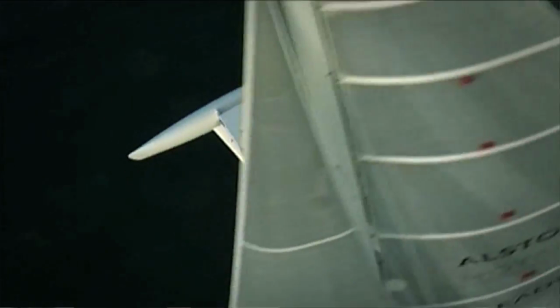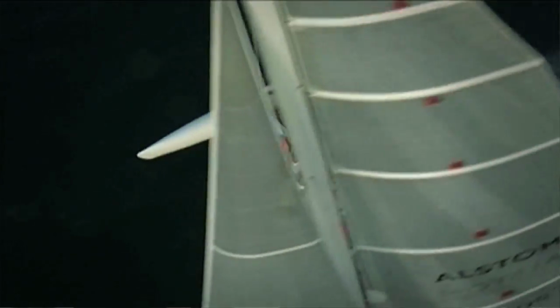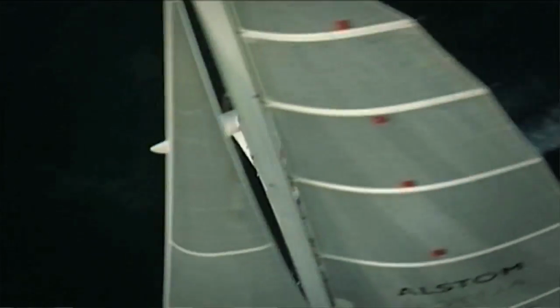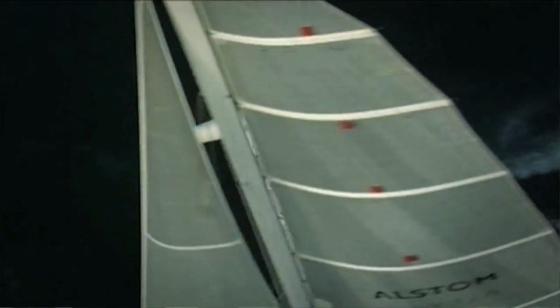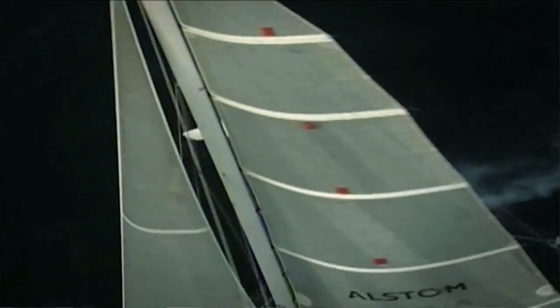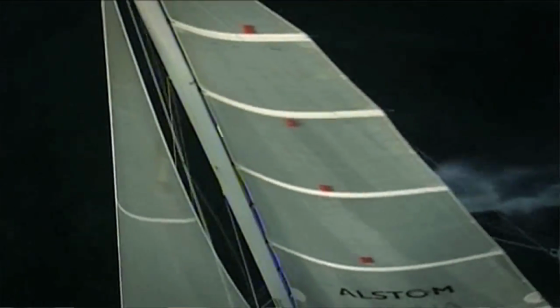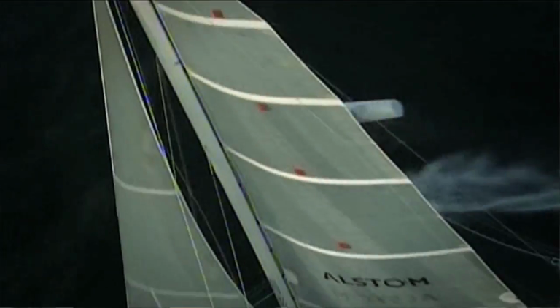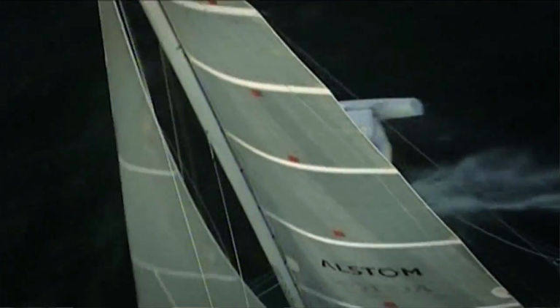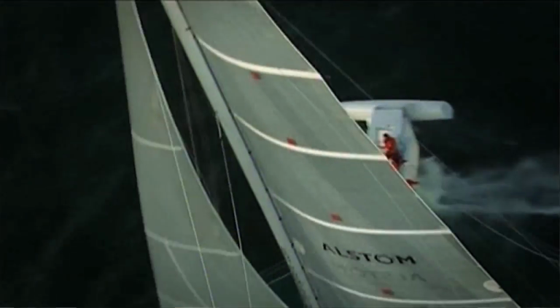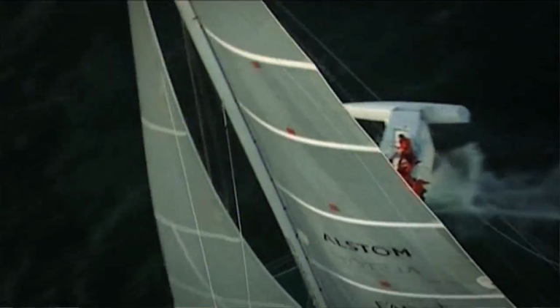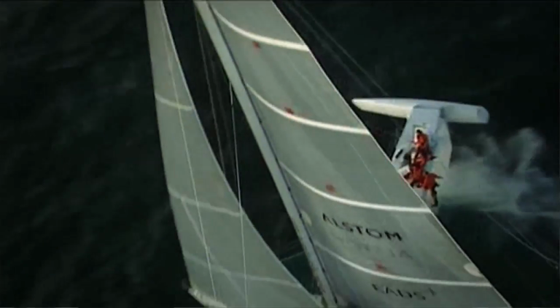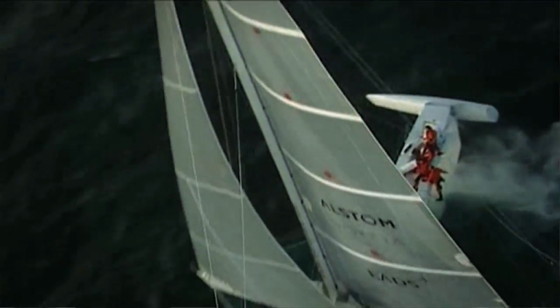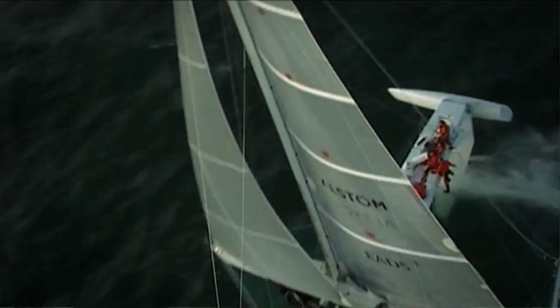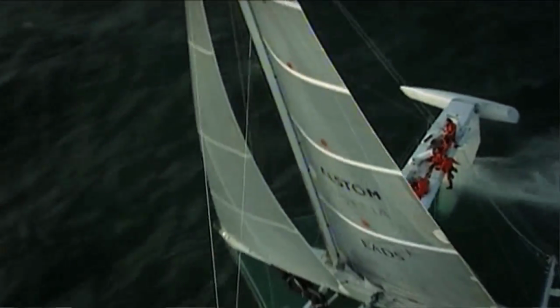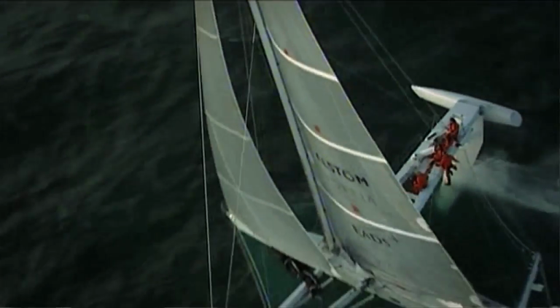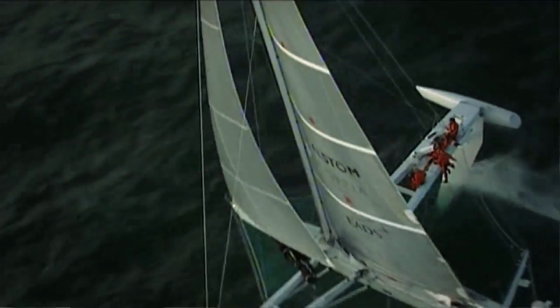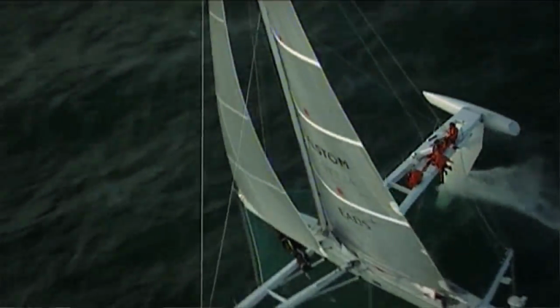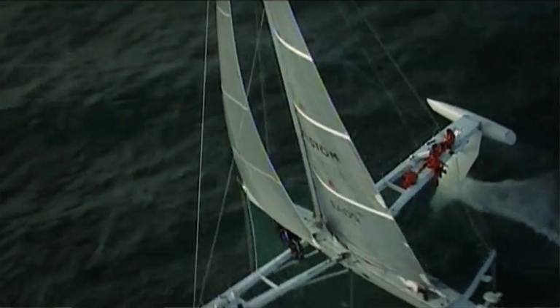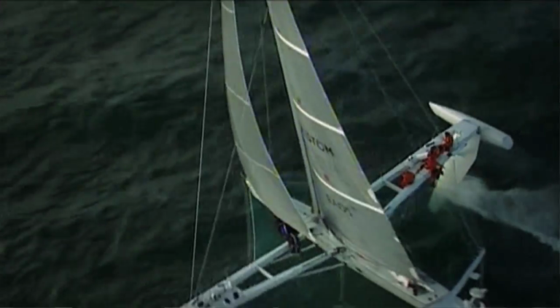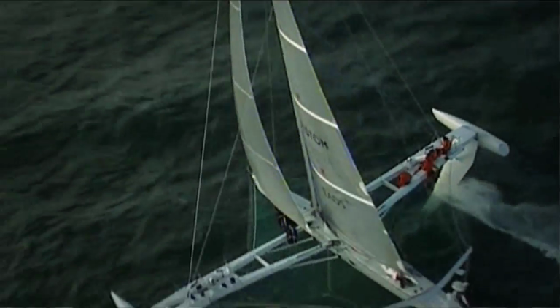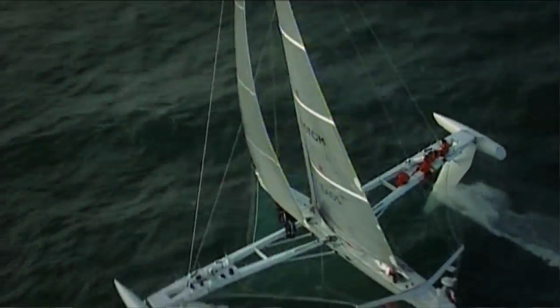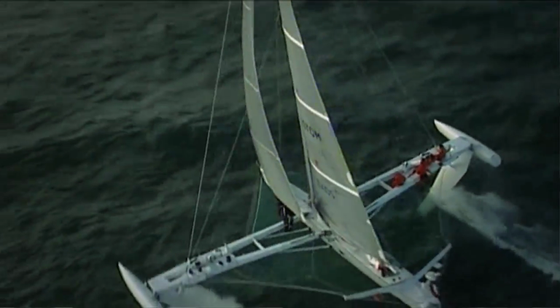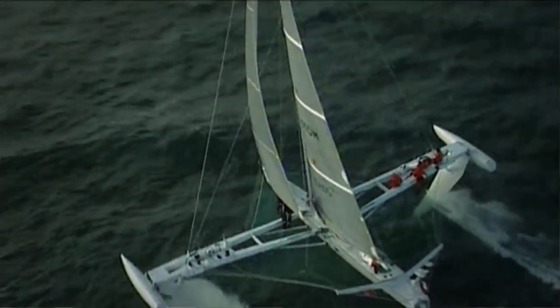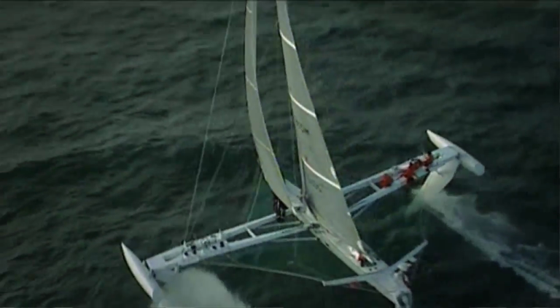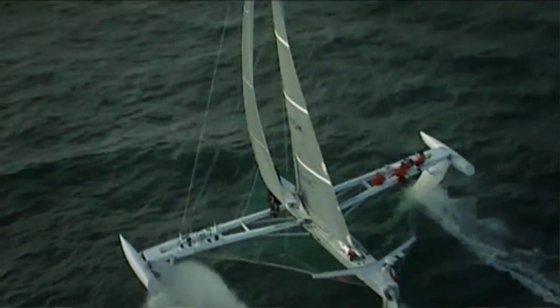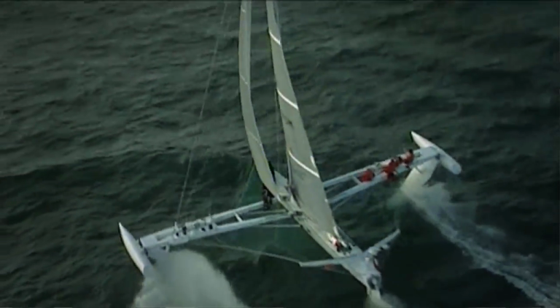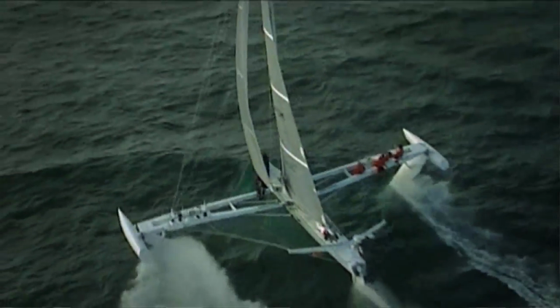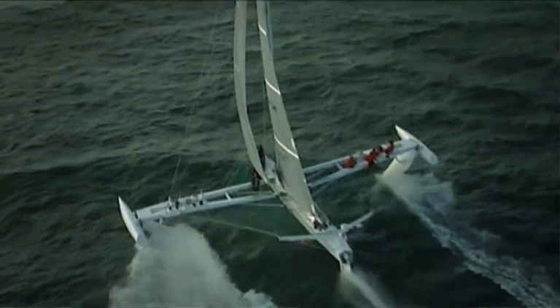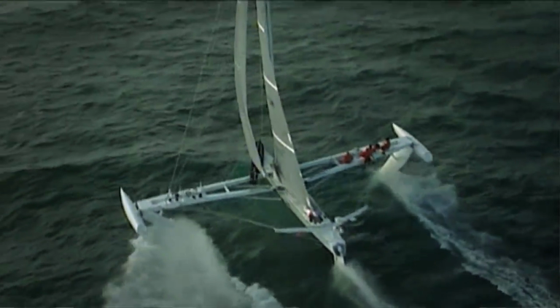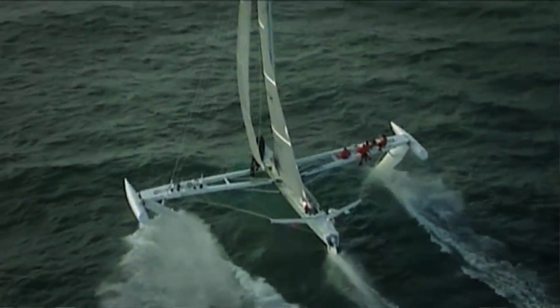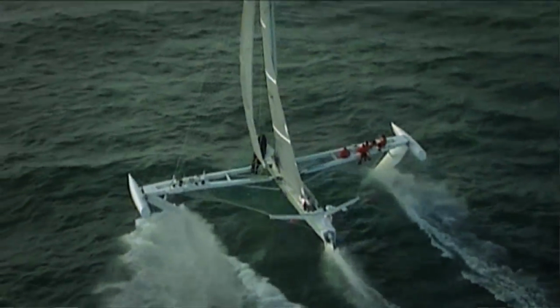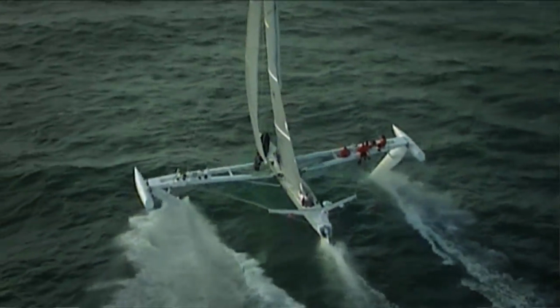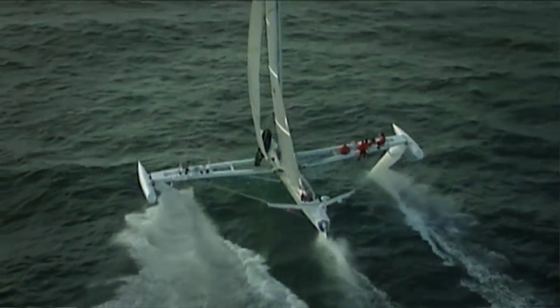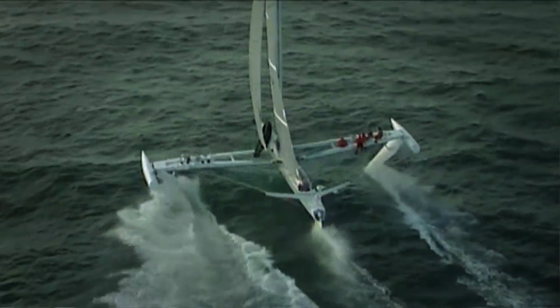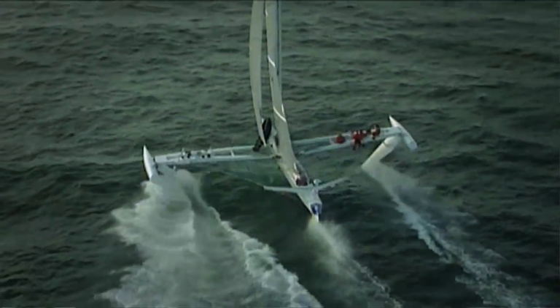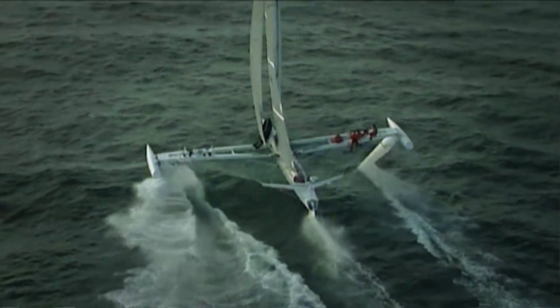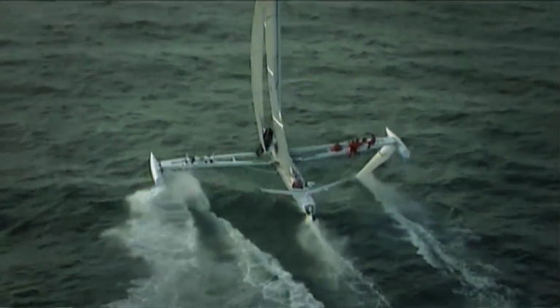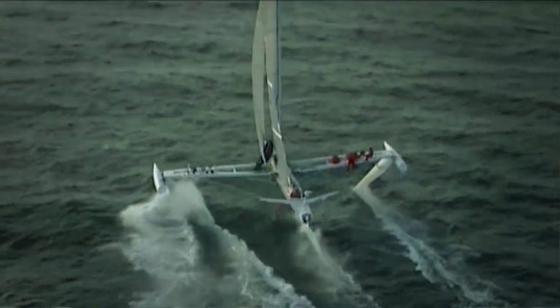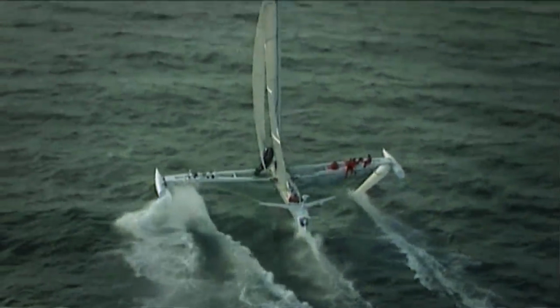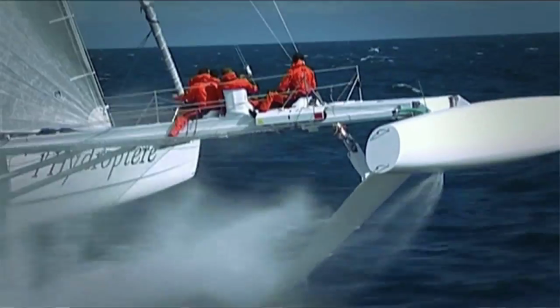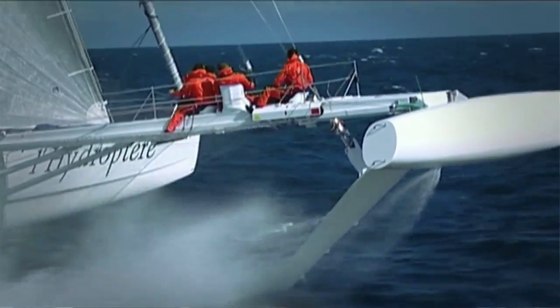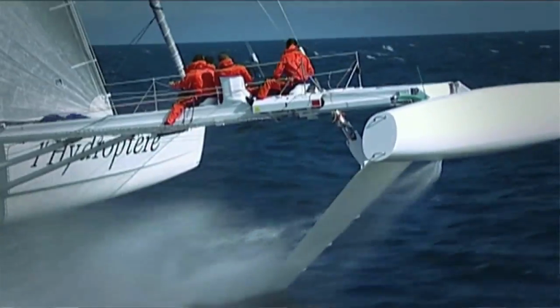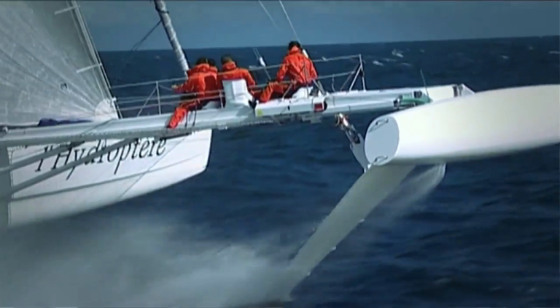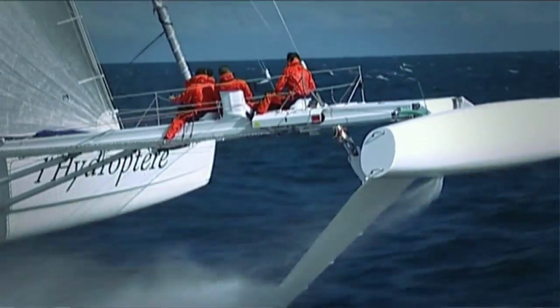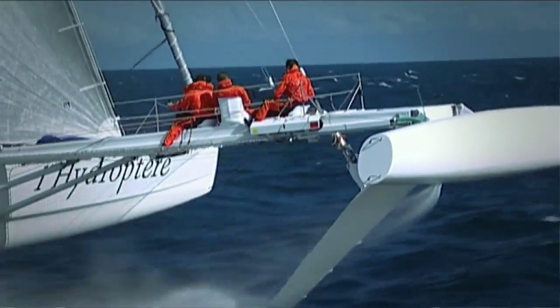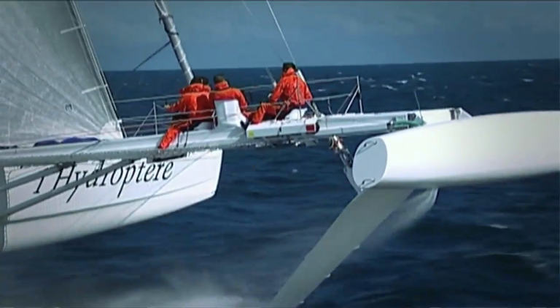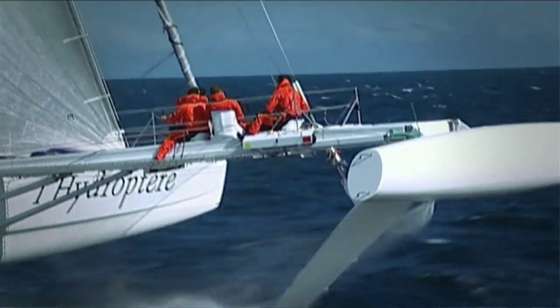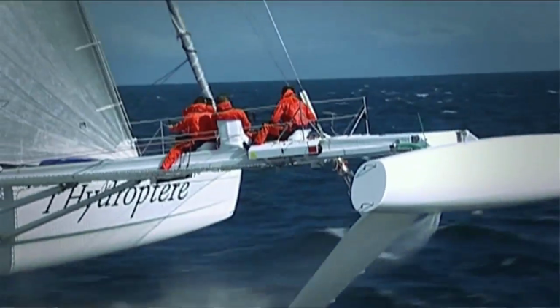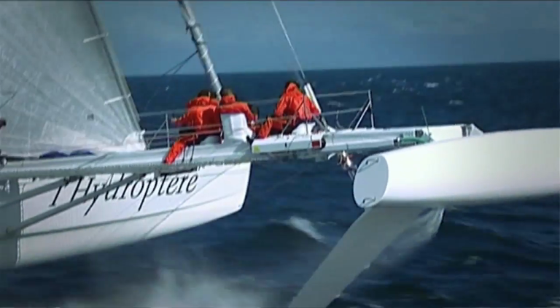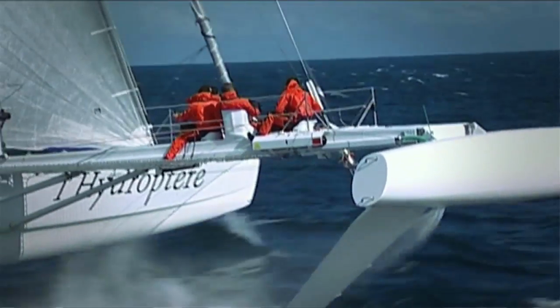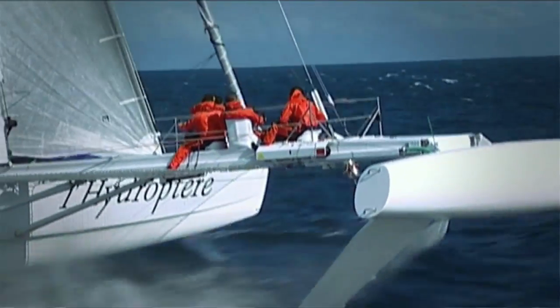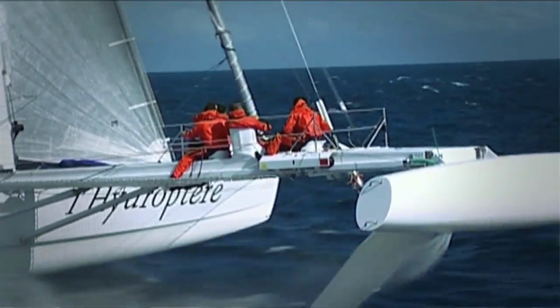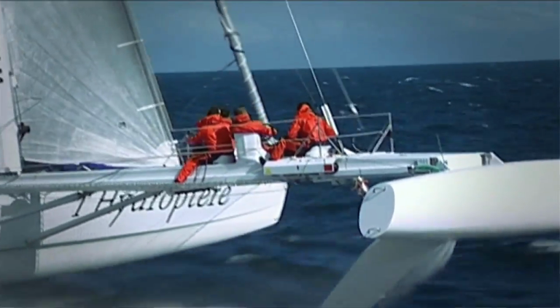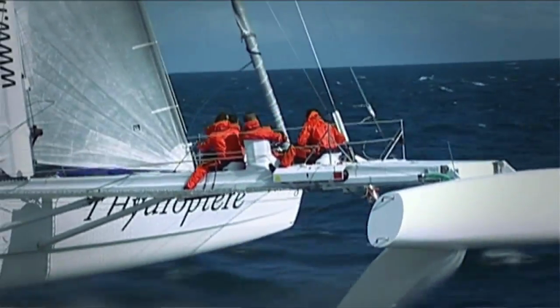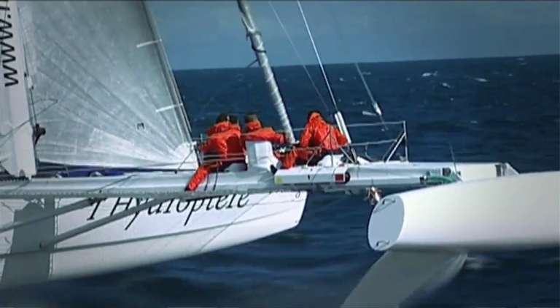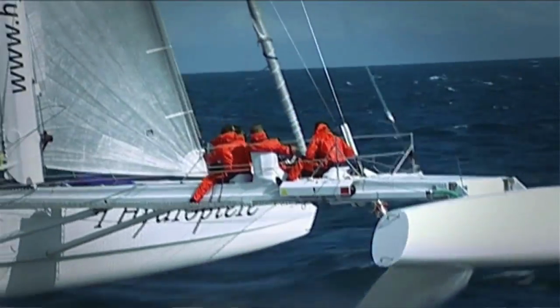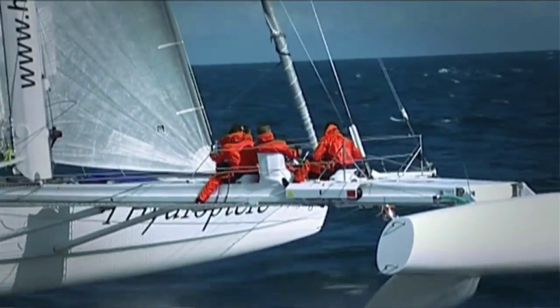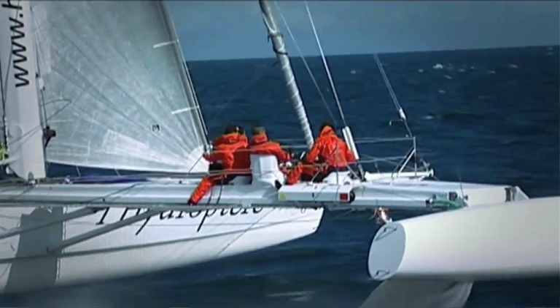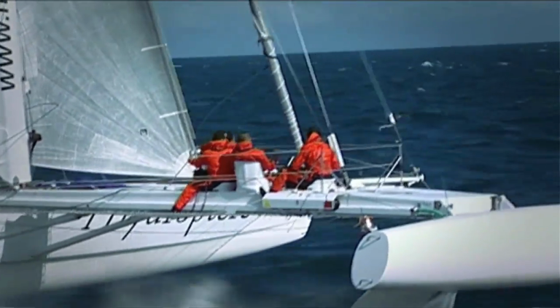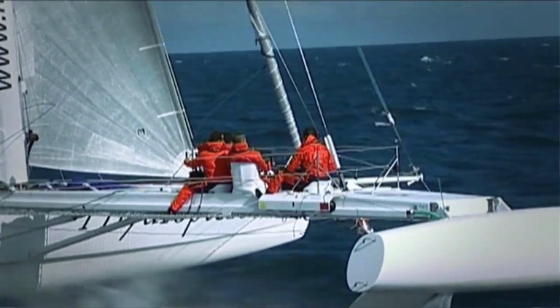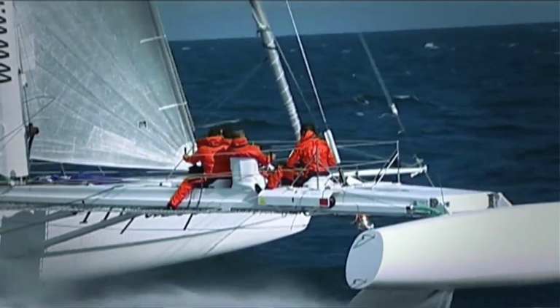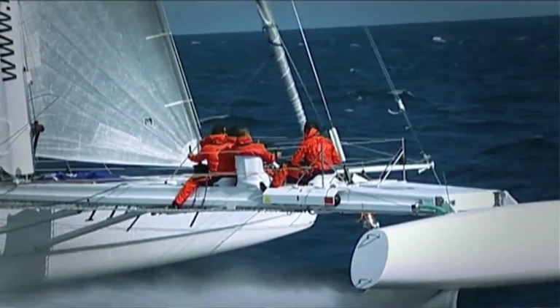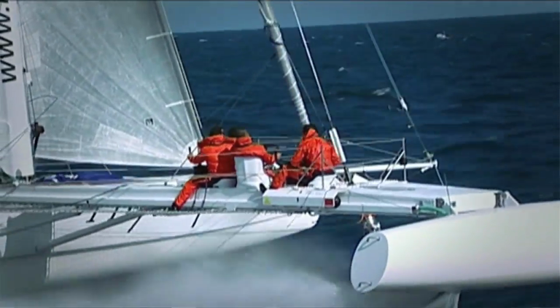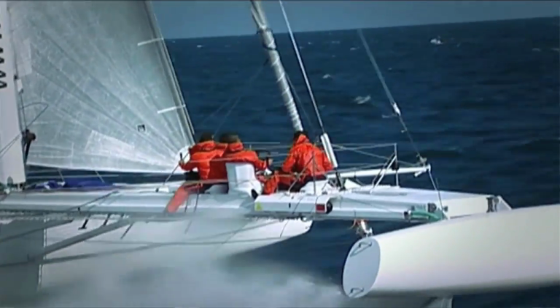Now we are aiming for an average speed of 30 knots, which is much less, but over a much longer time.